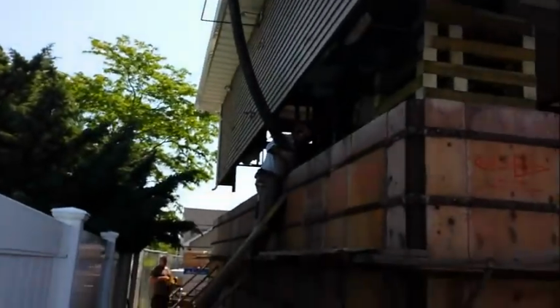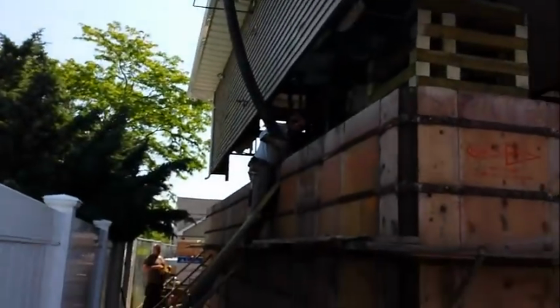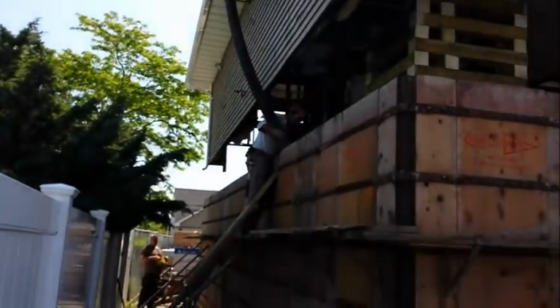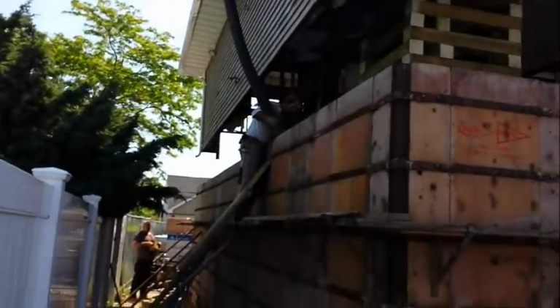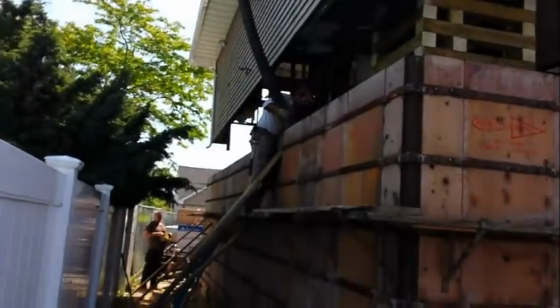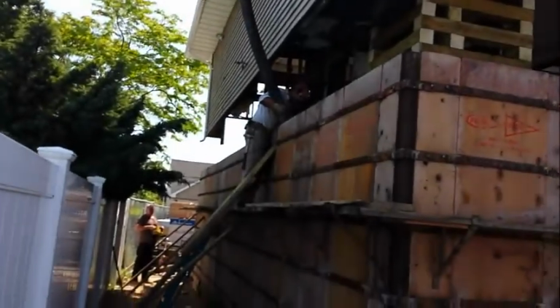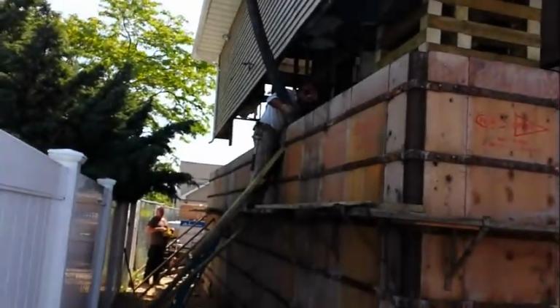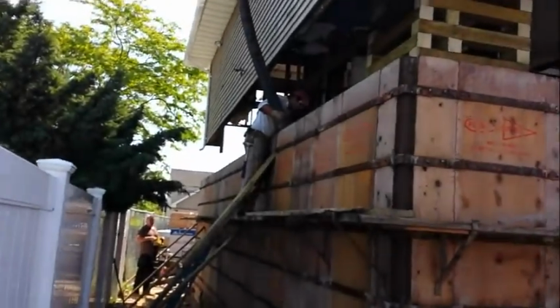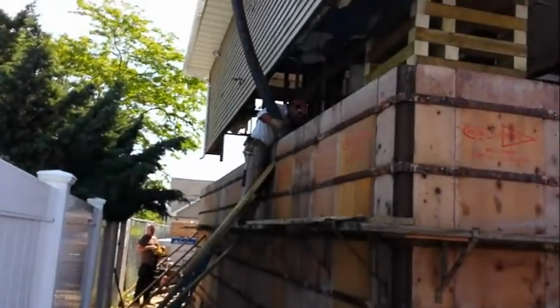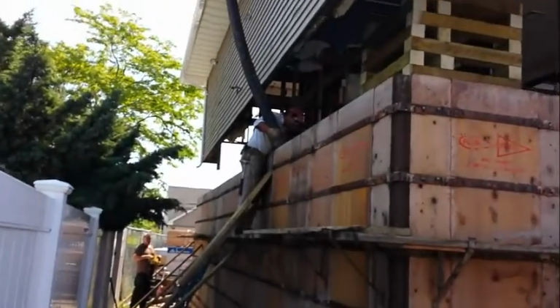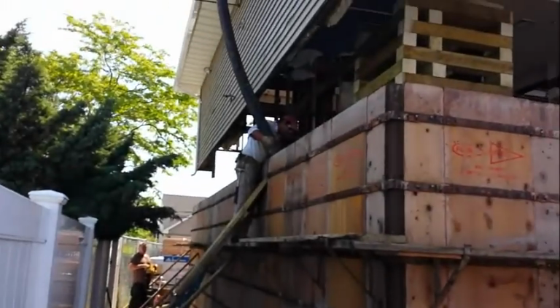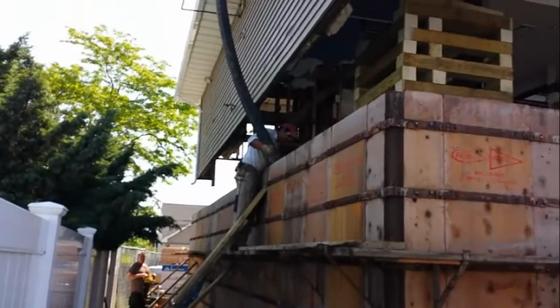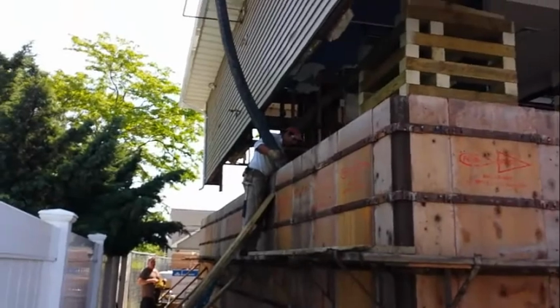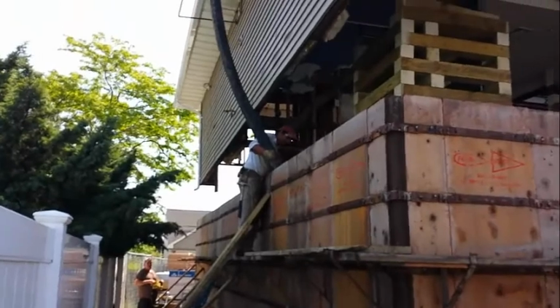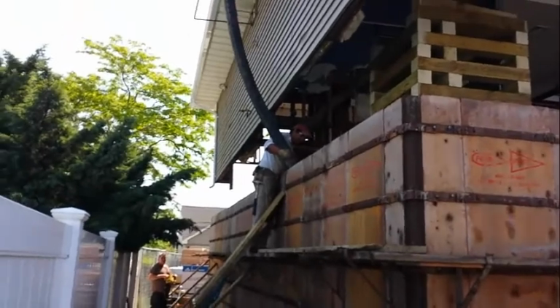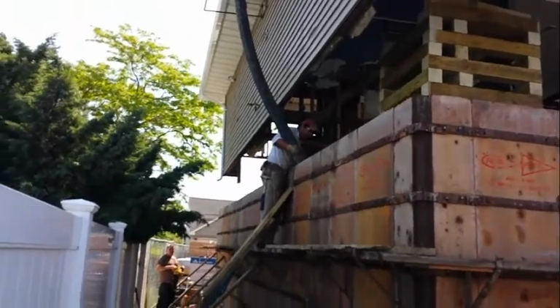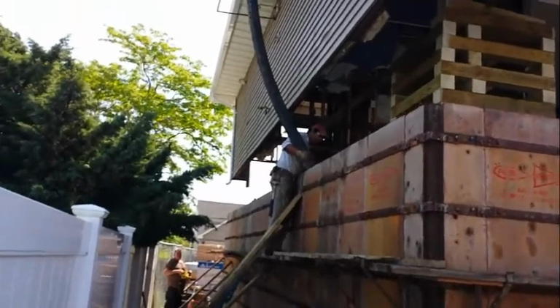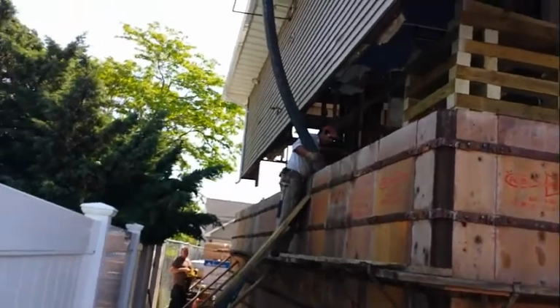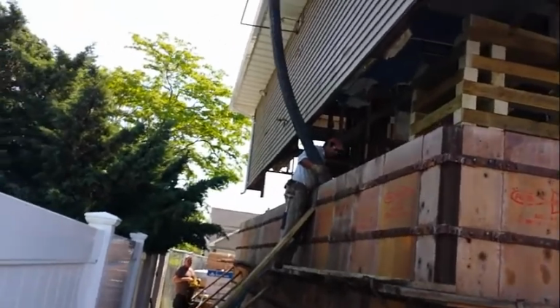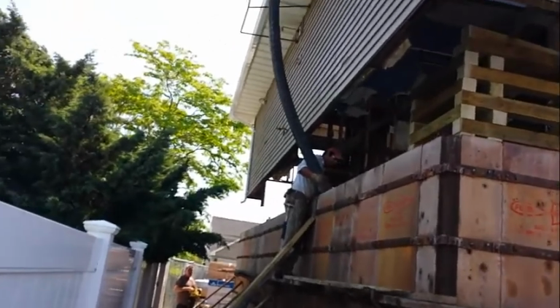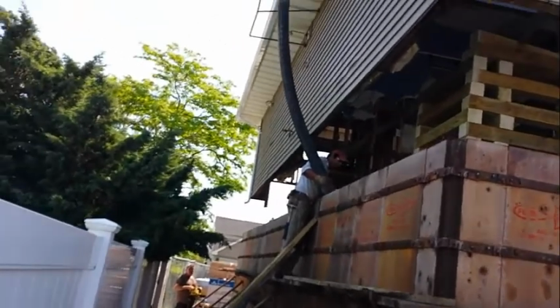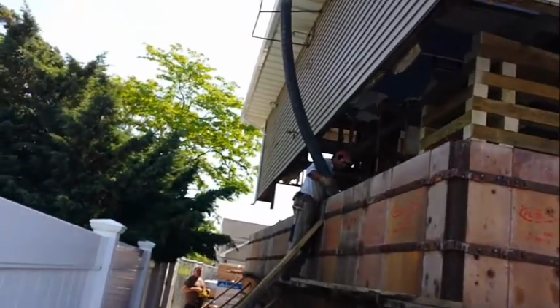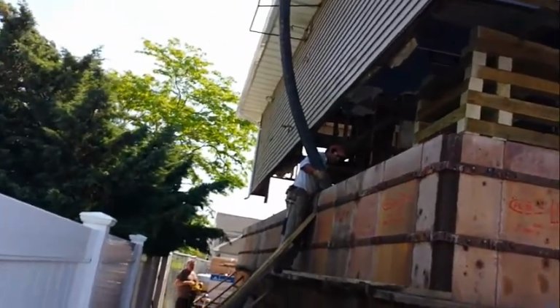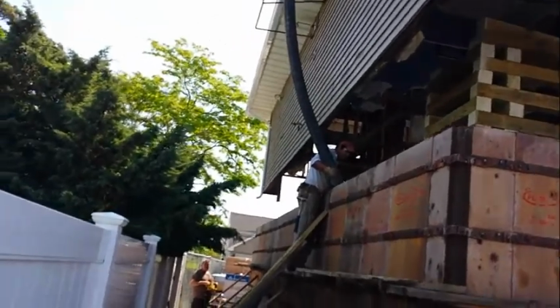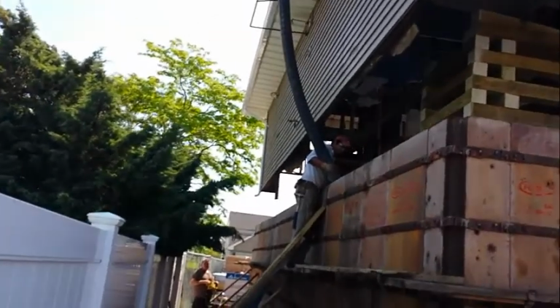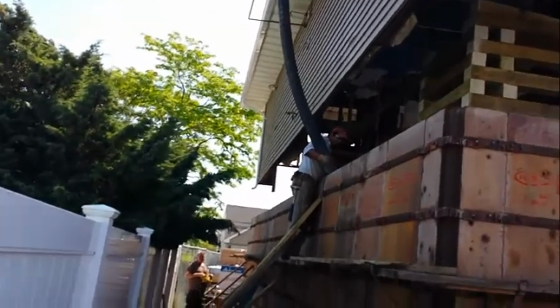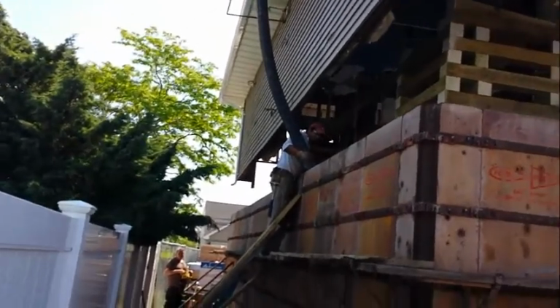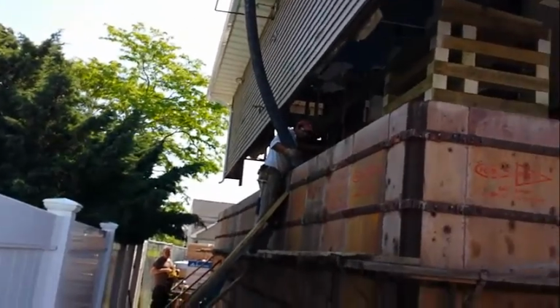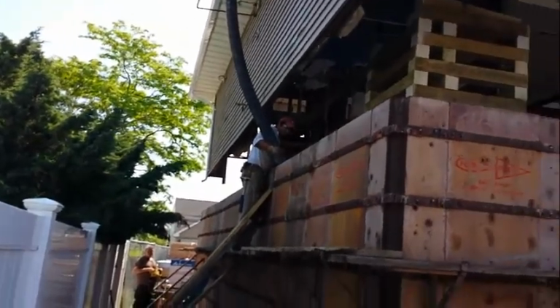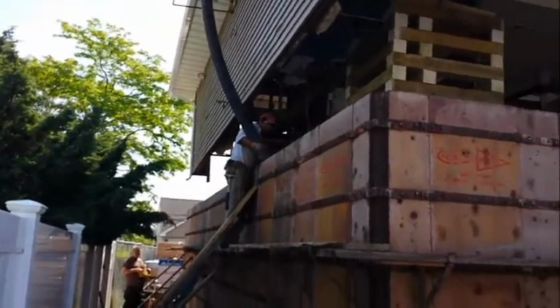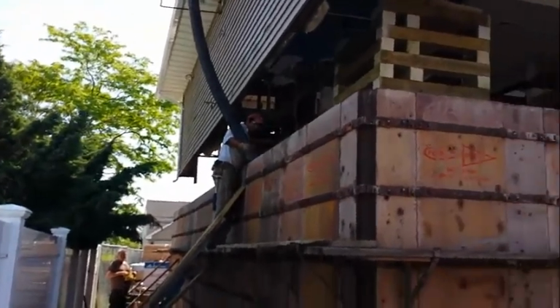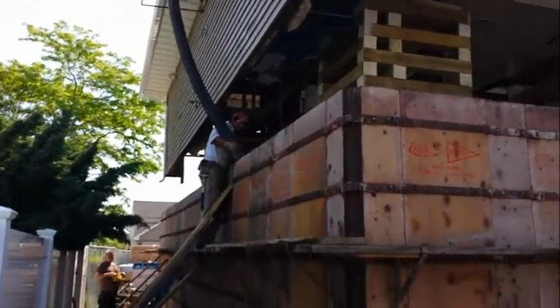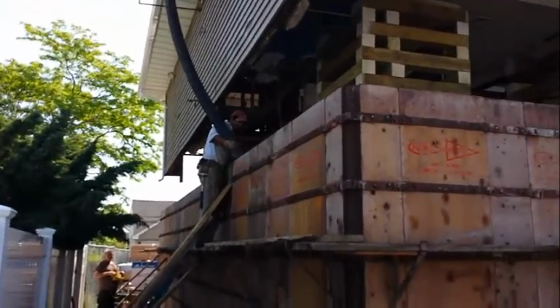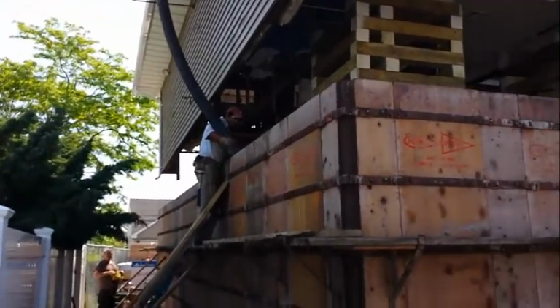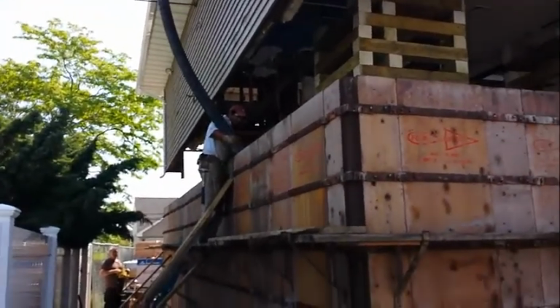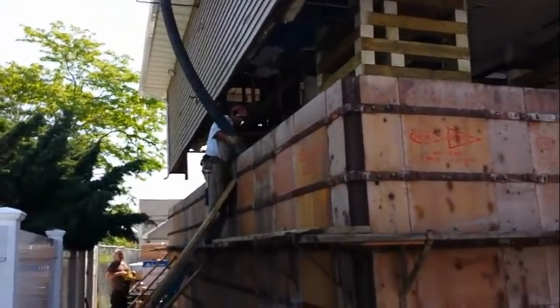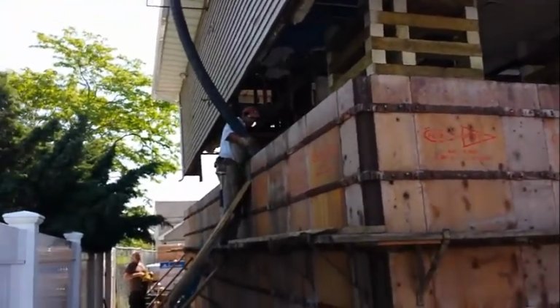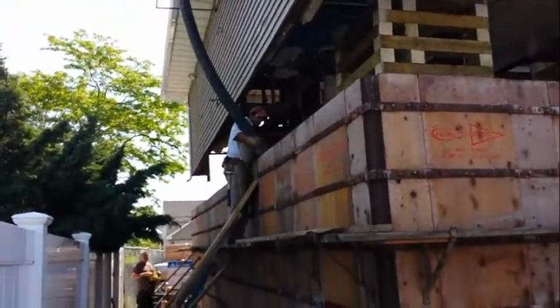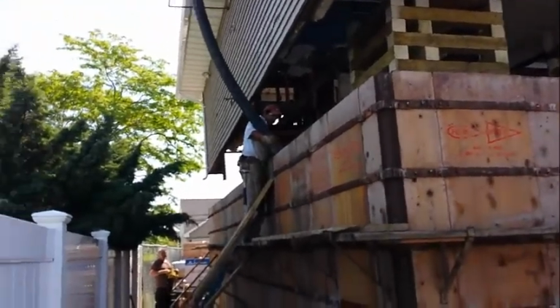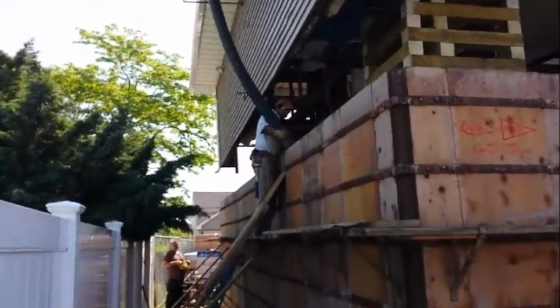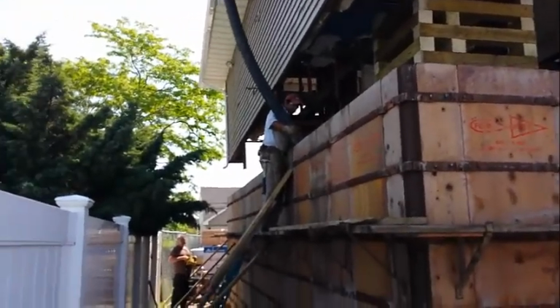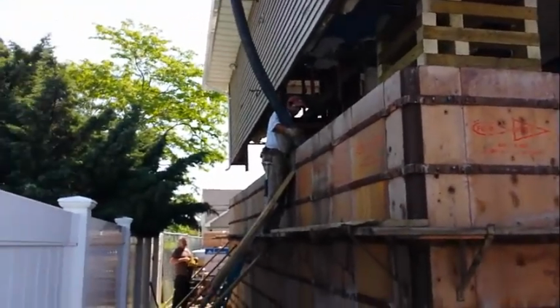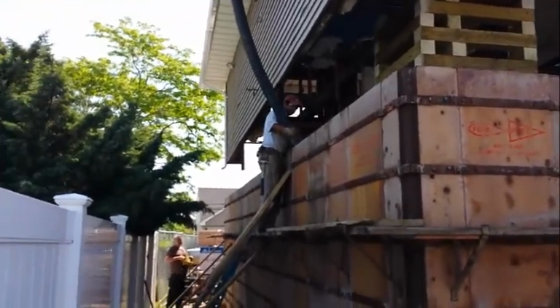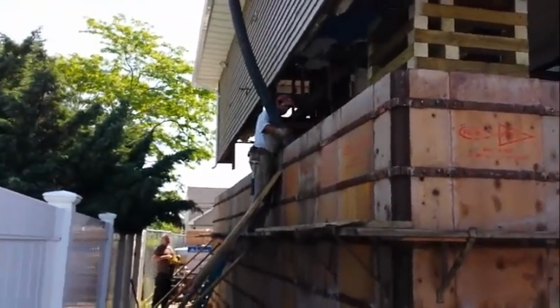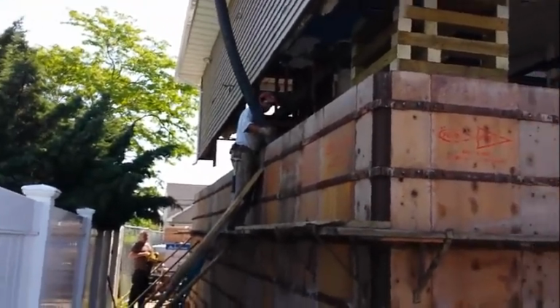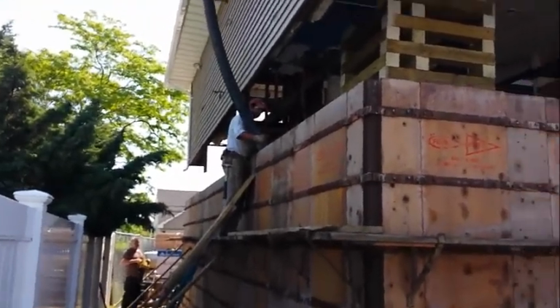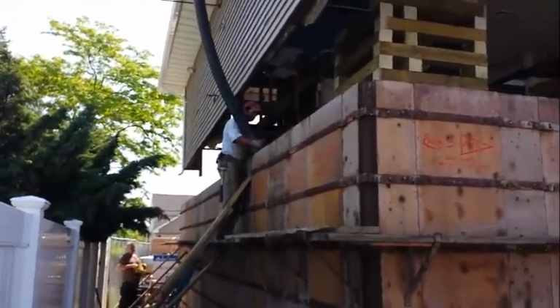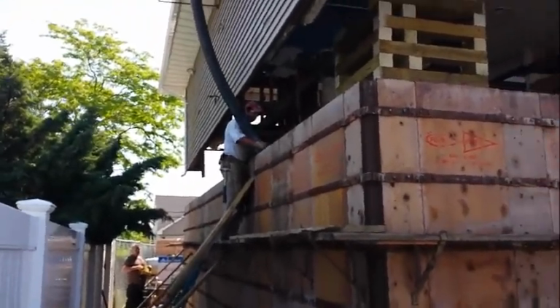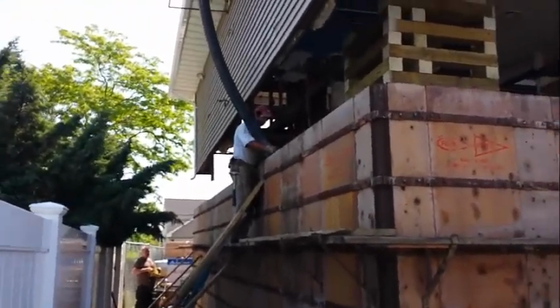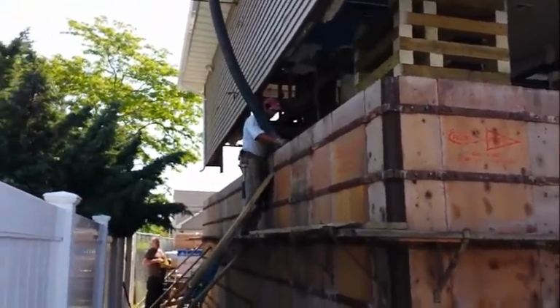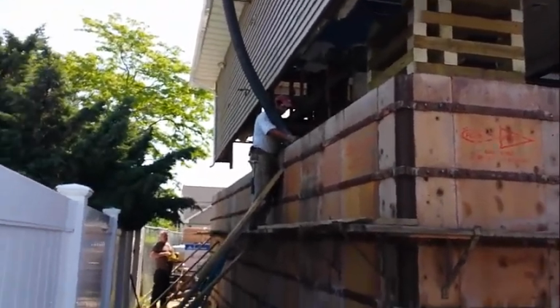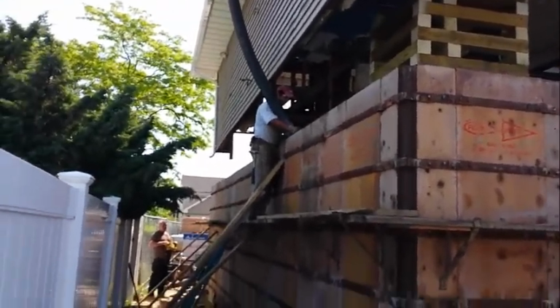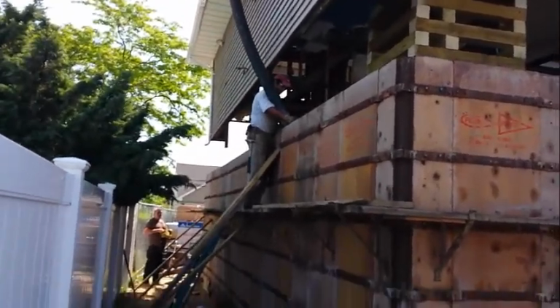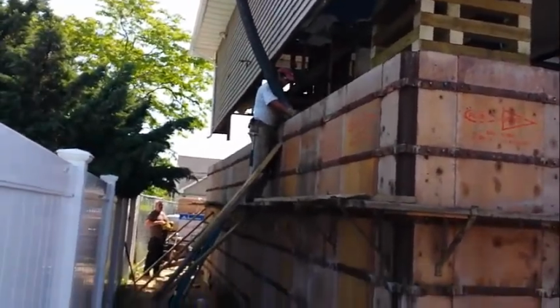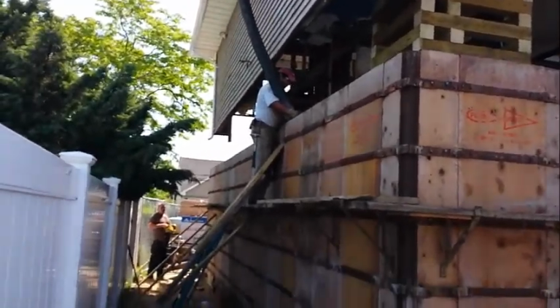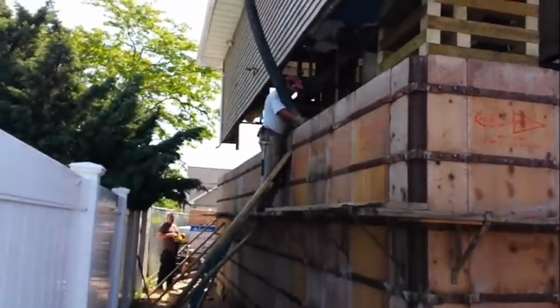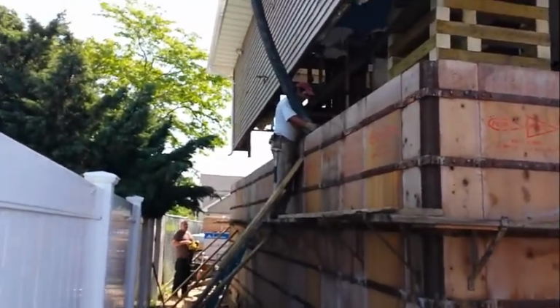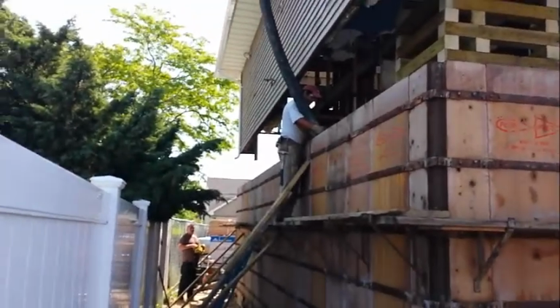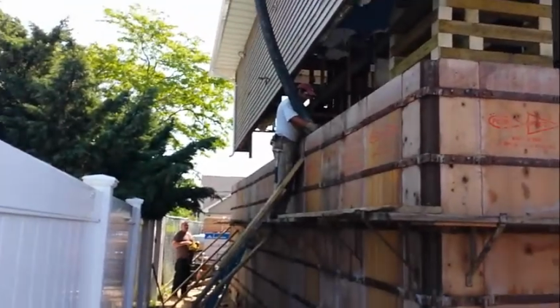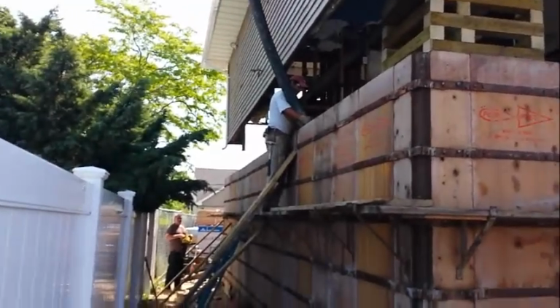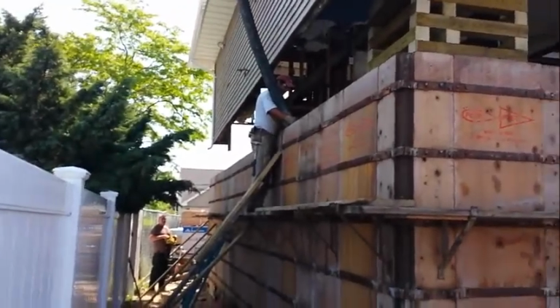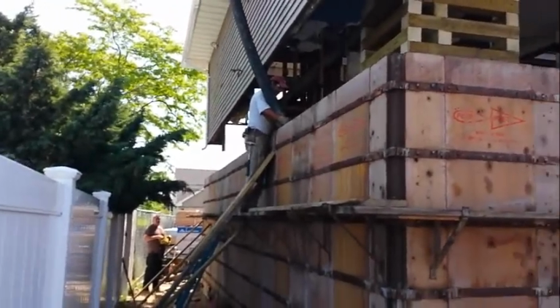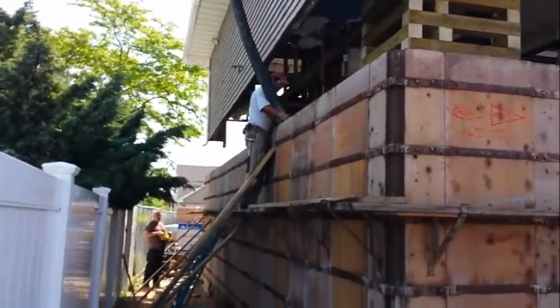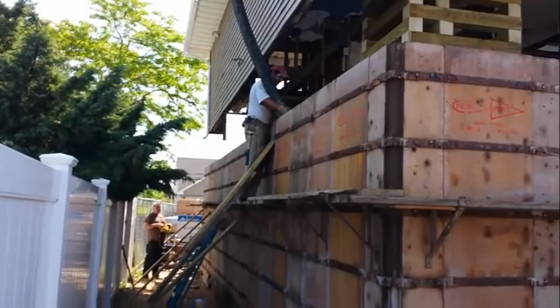I am going to go upstairs on top of the scaffolding and run a little bit on top of the scaffolding.